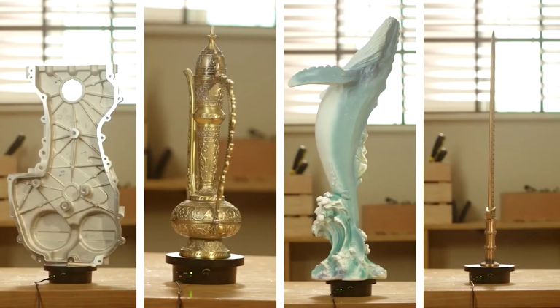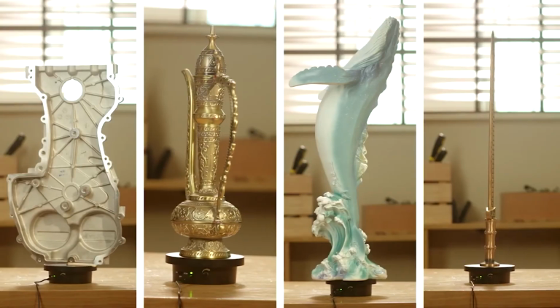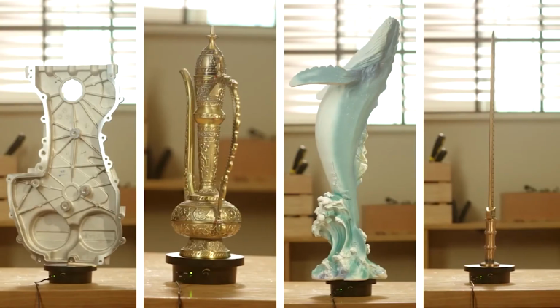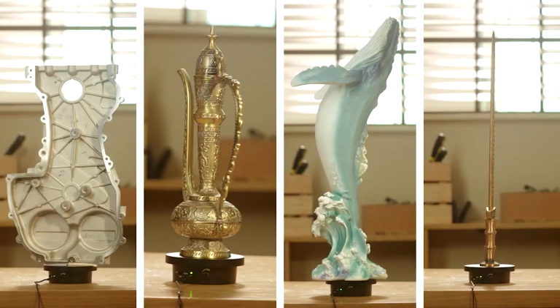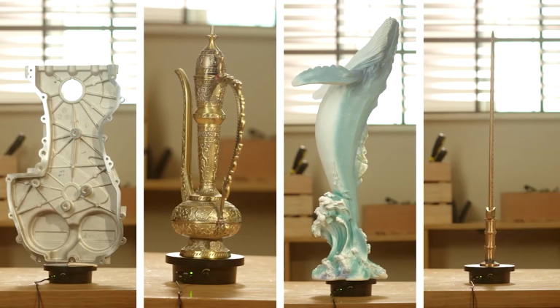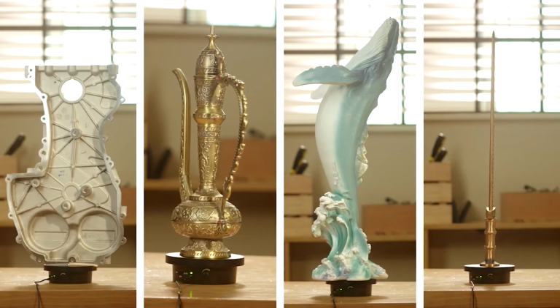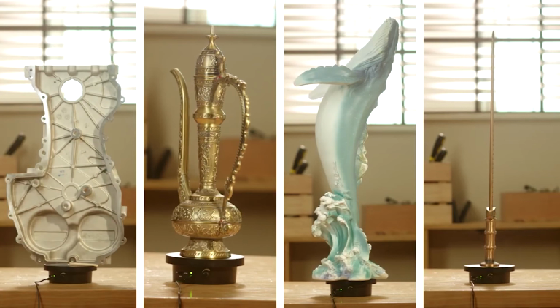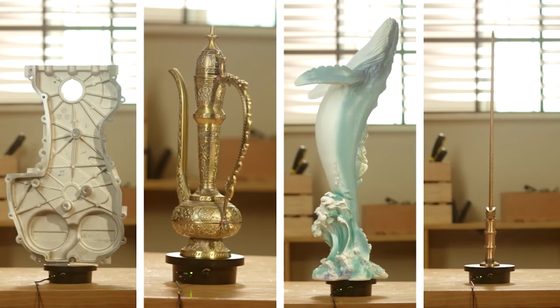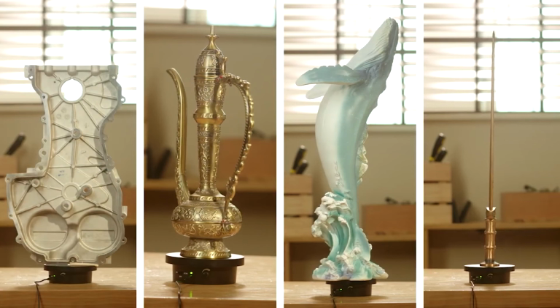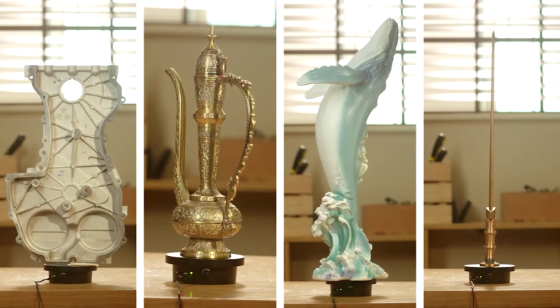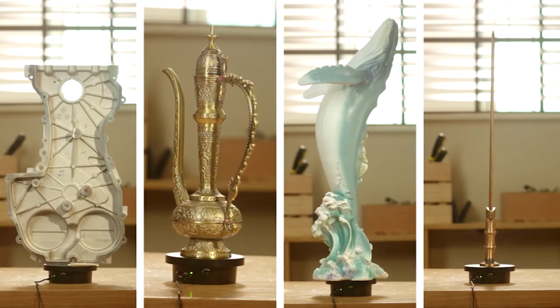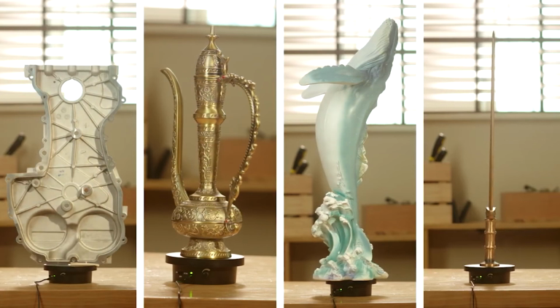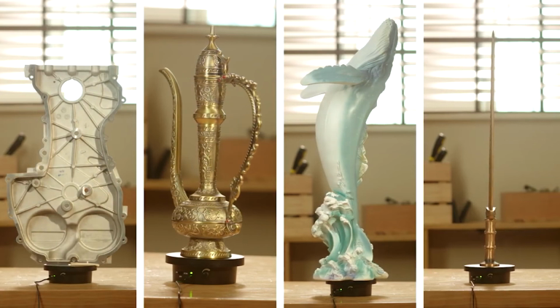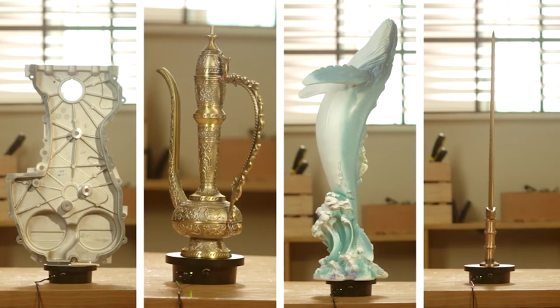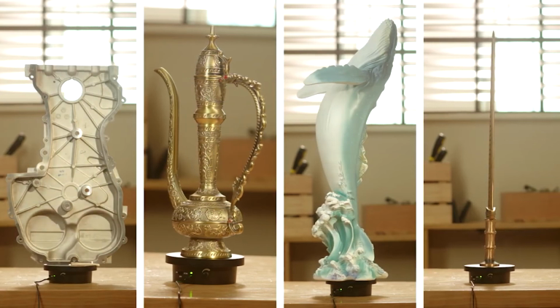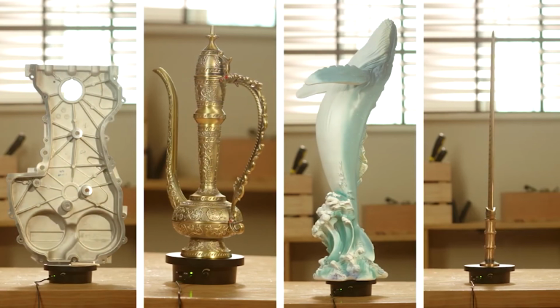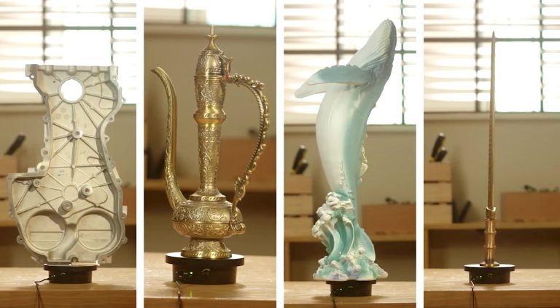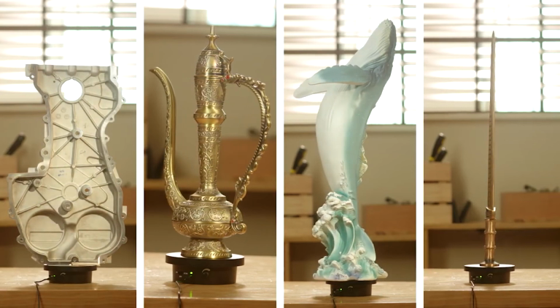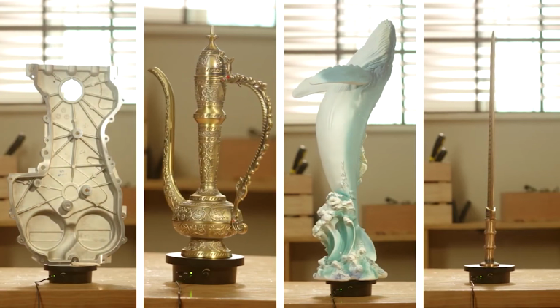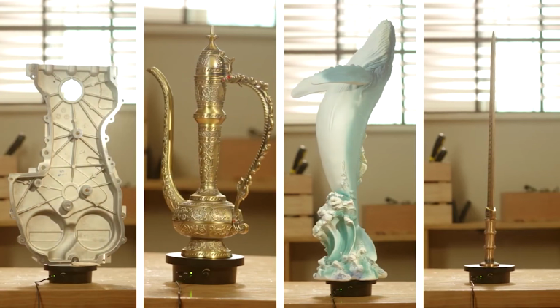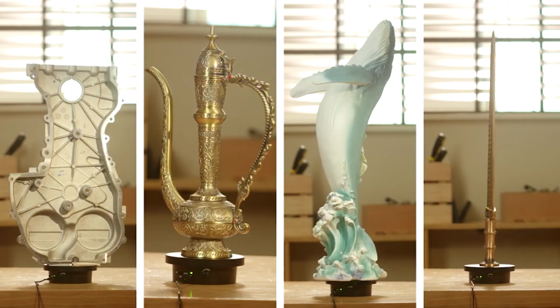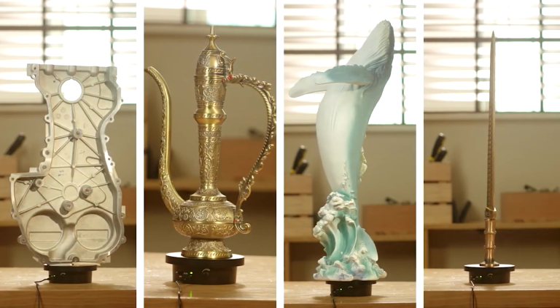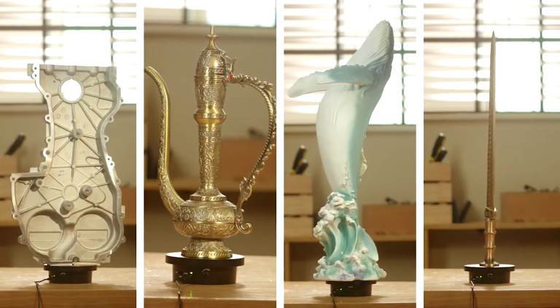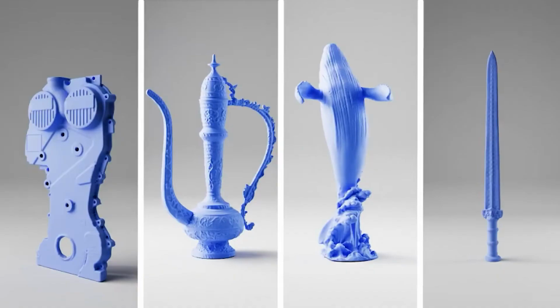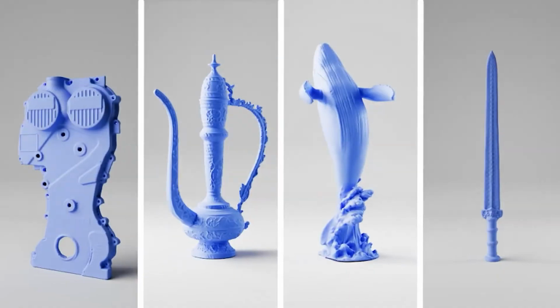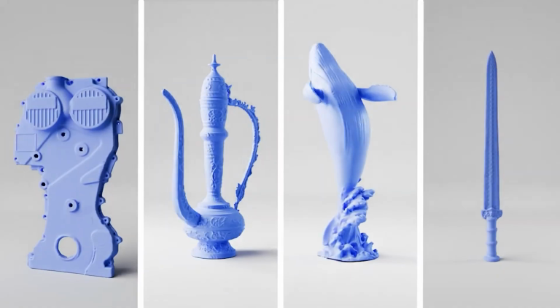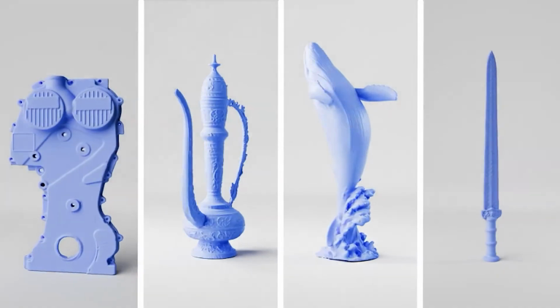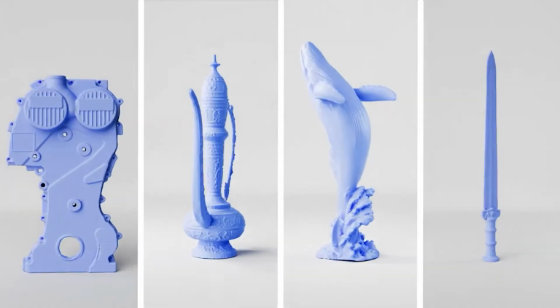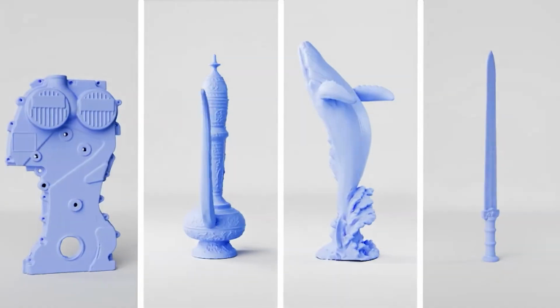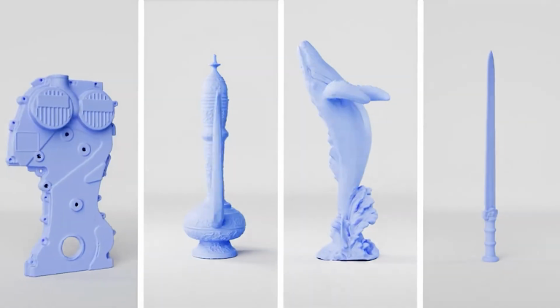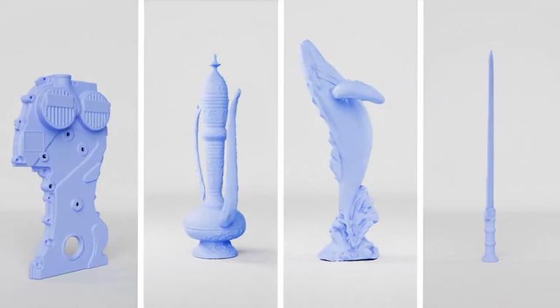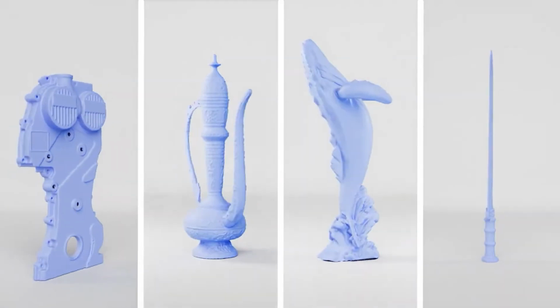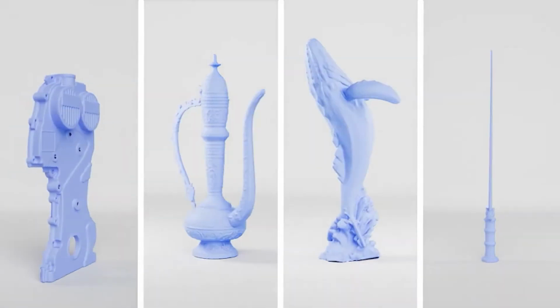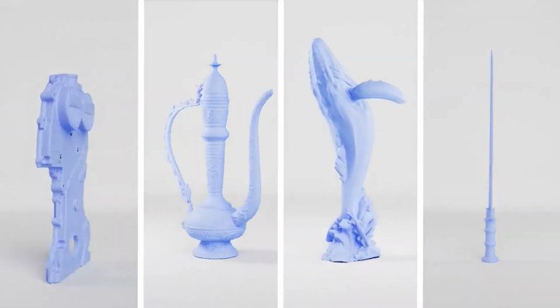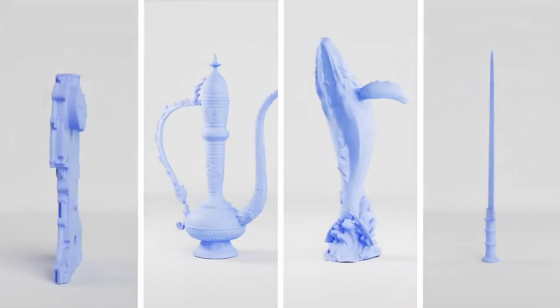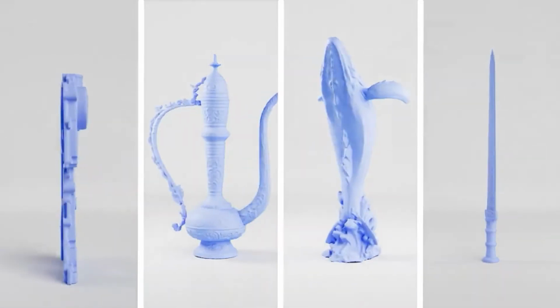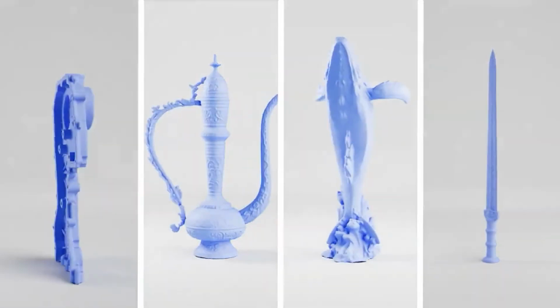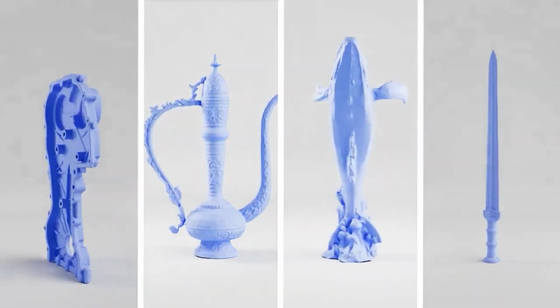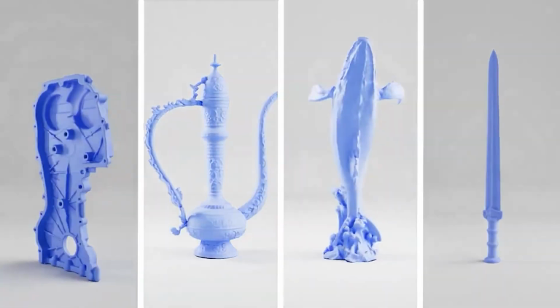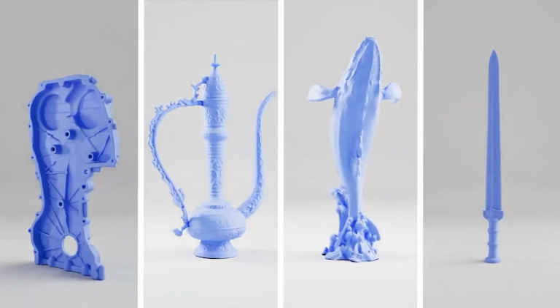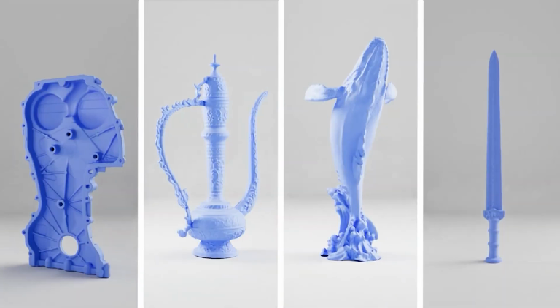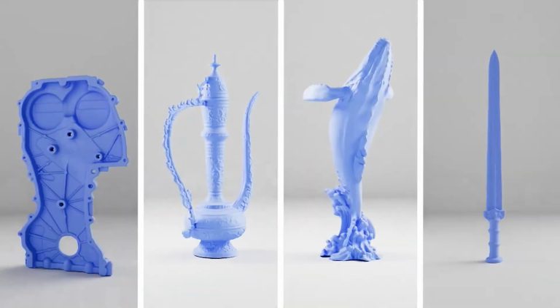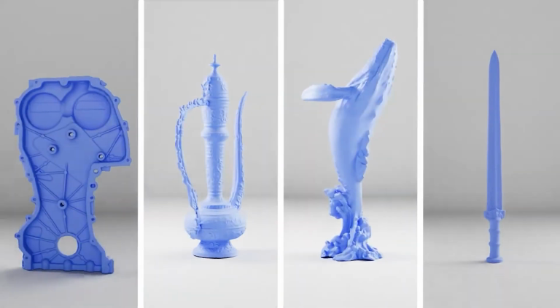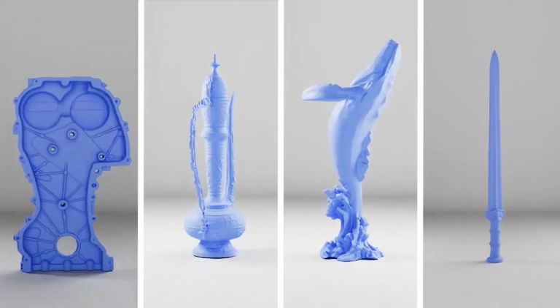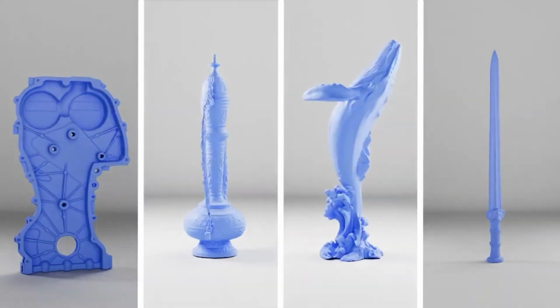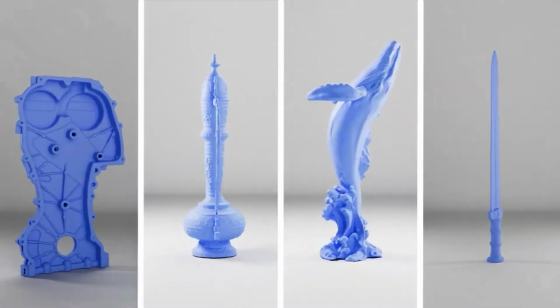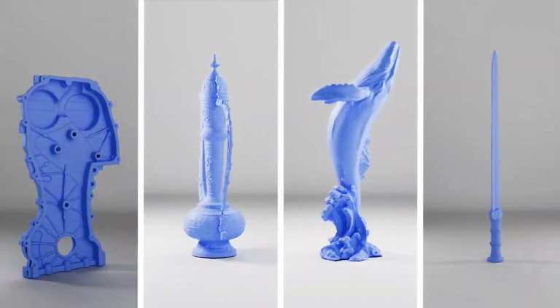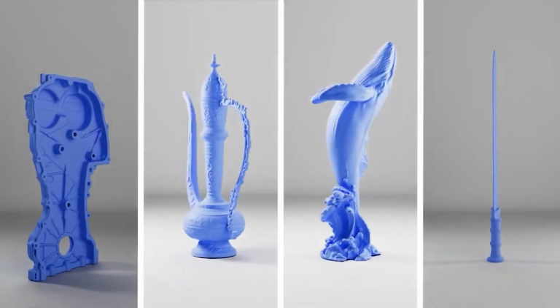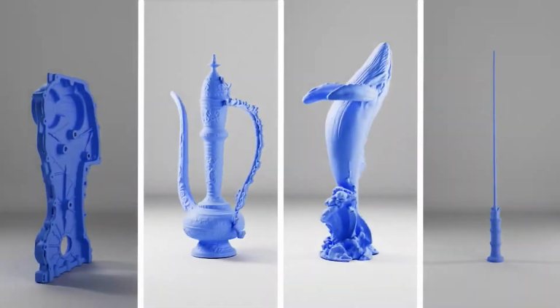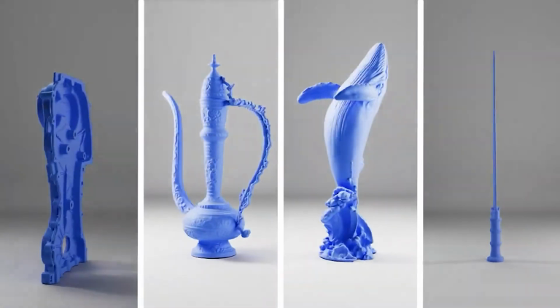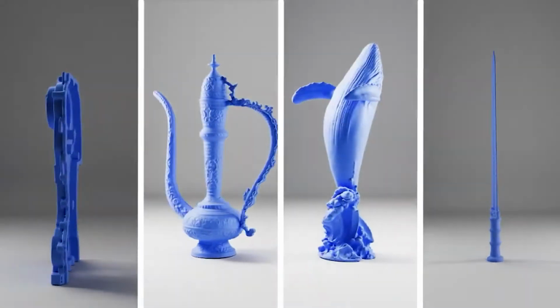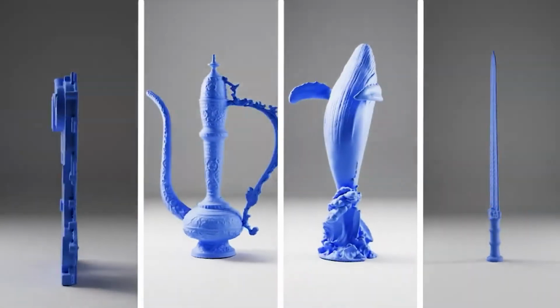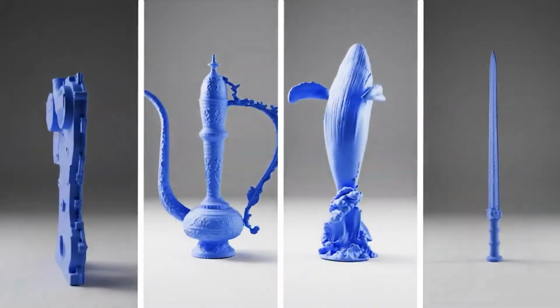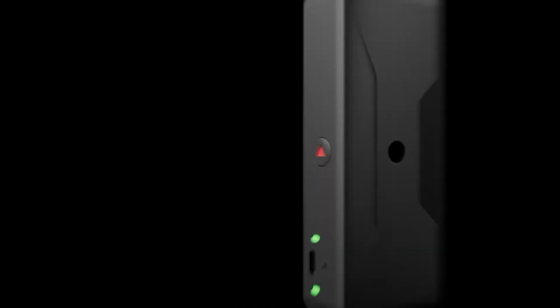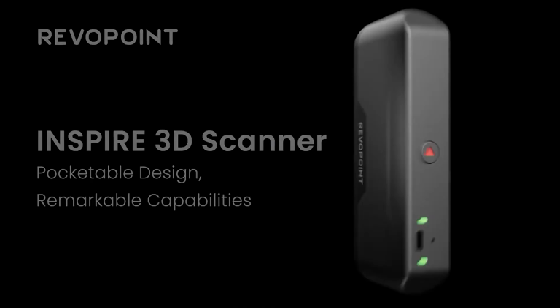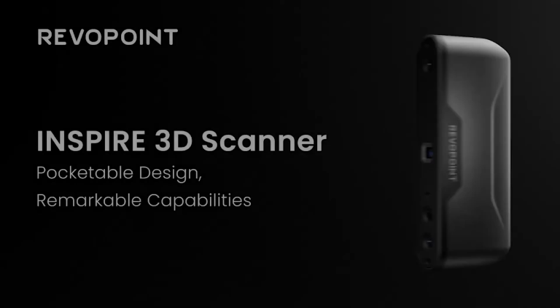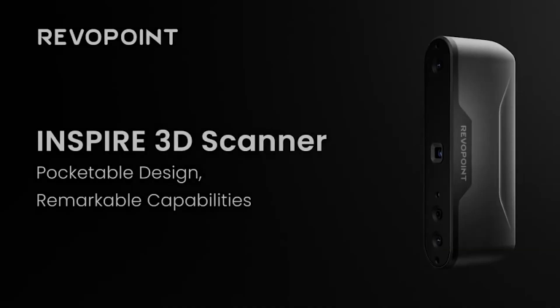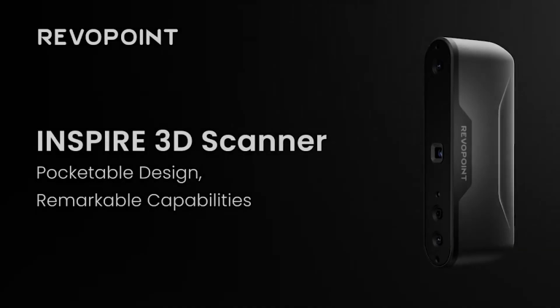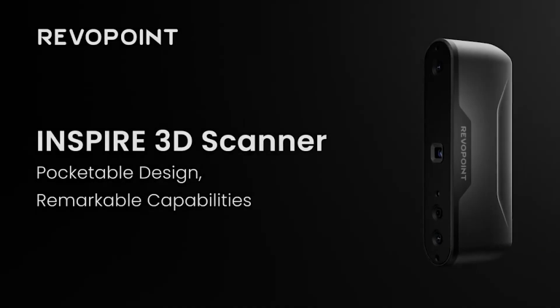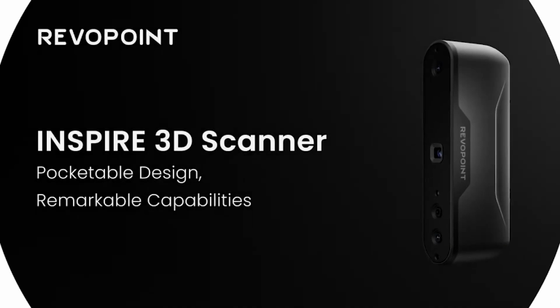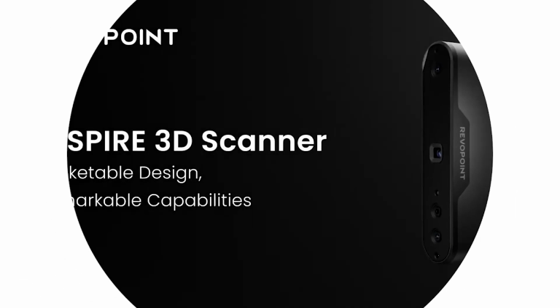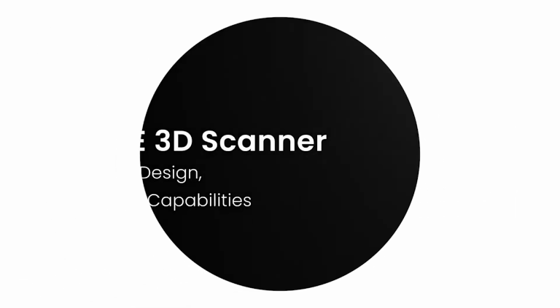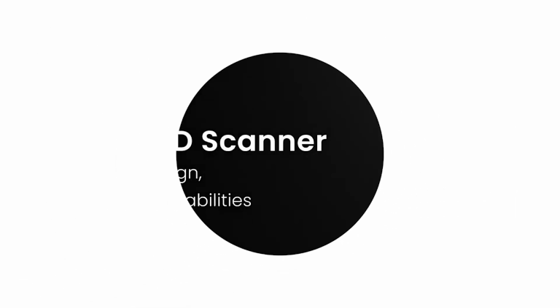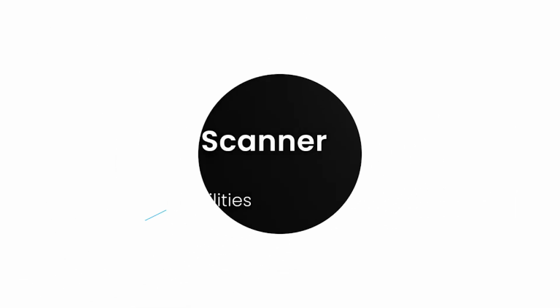Revopoint Inspire's high accuracy, fast speed, and flexibility are ready to inspire your creativity.